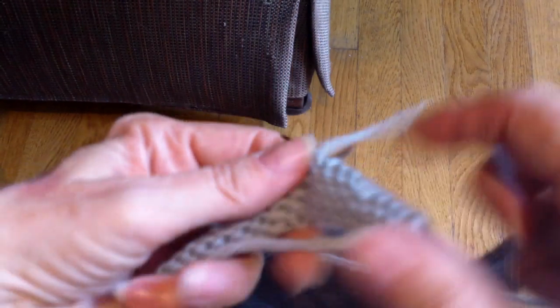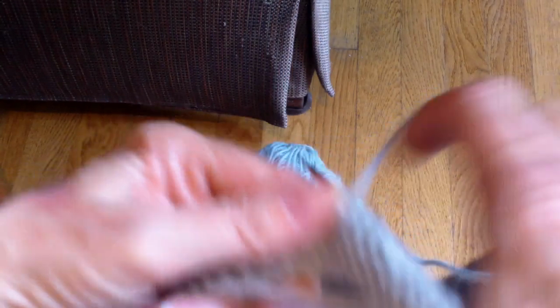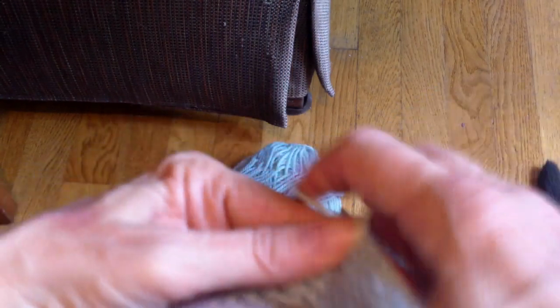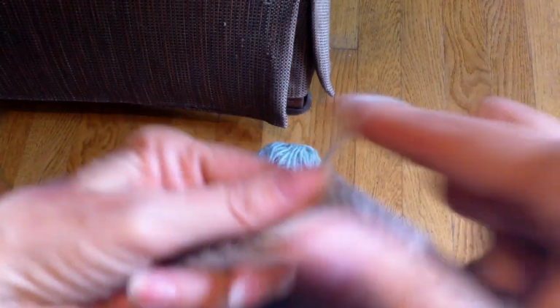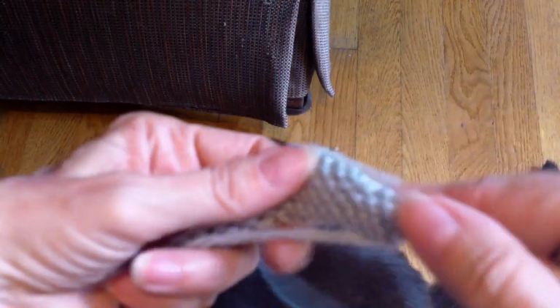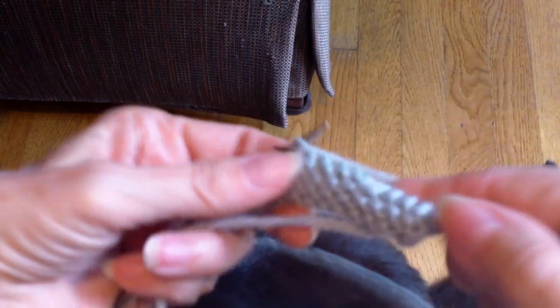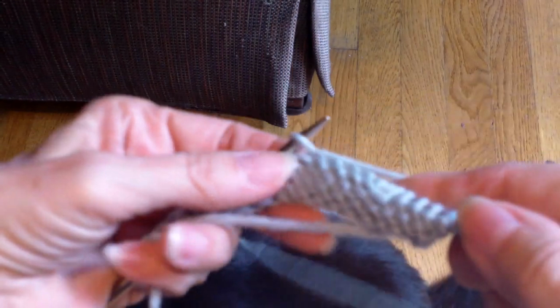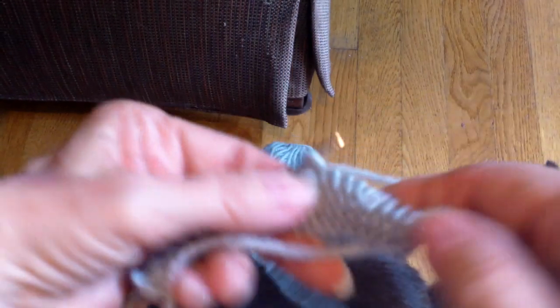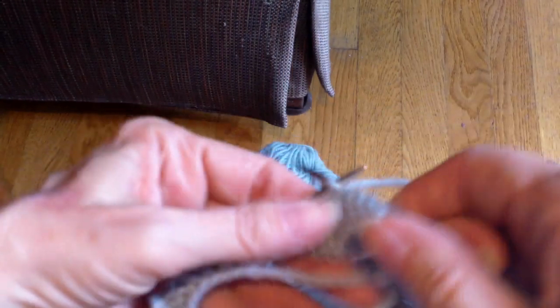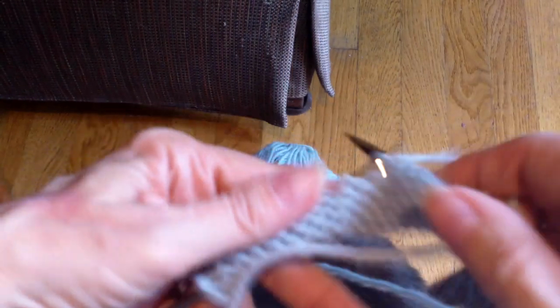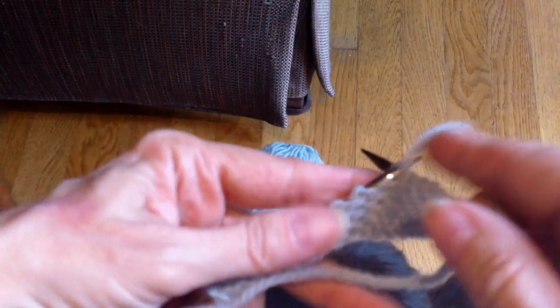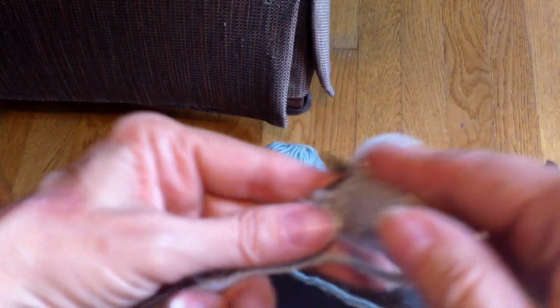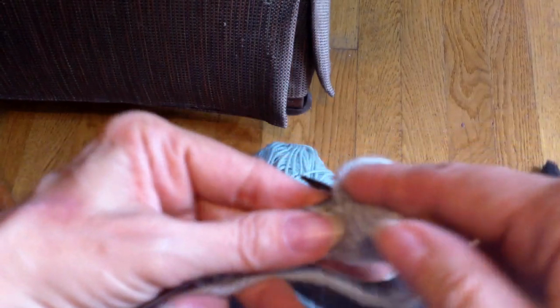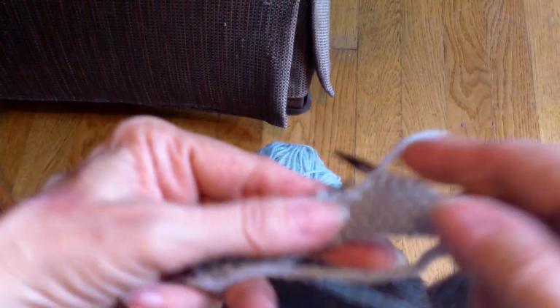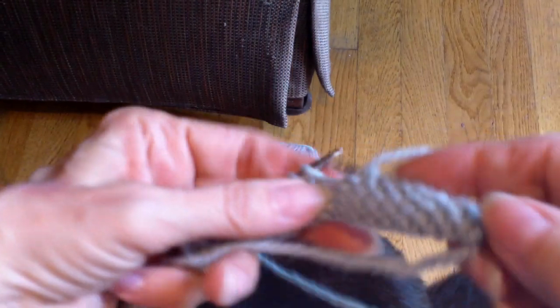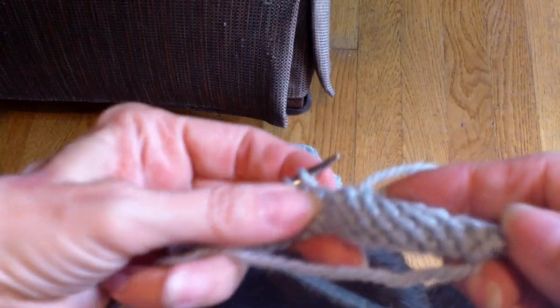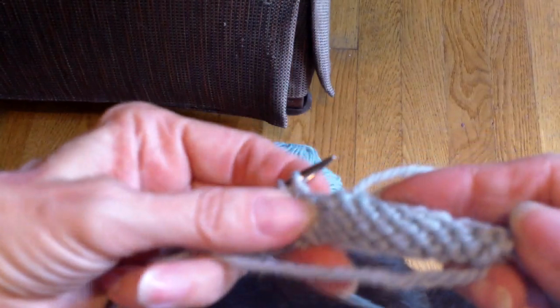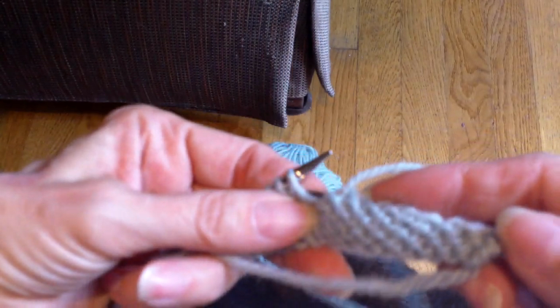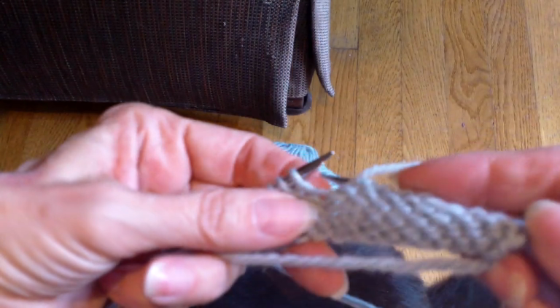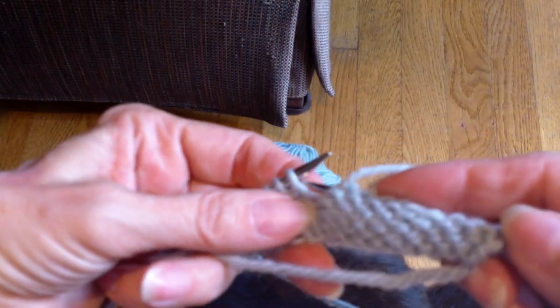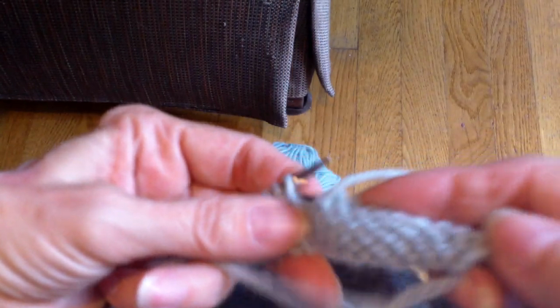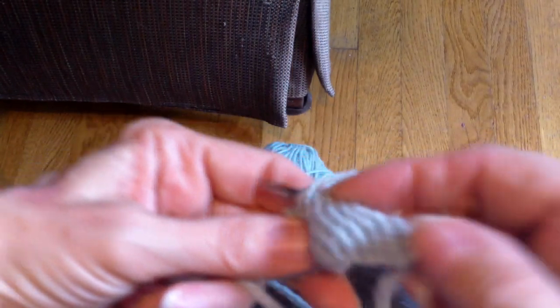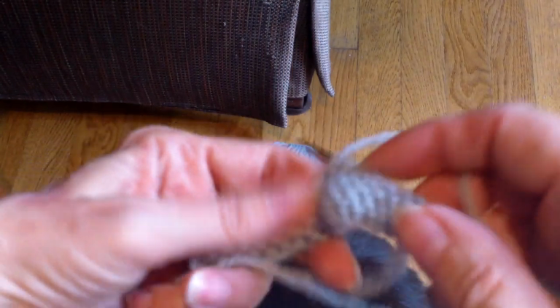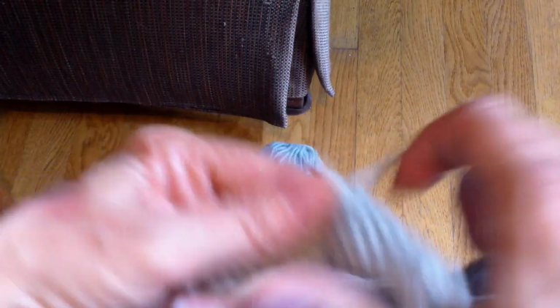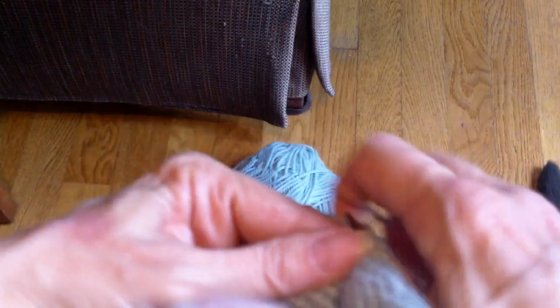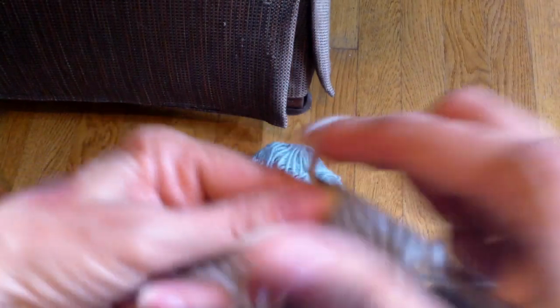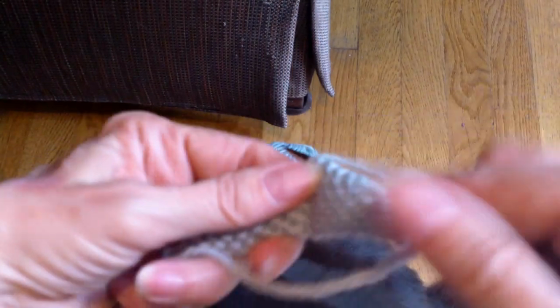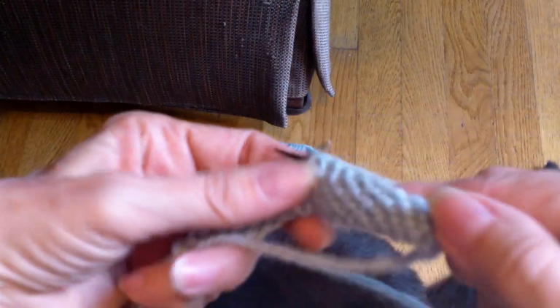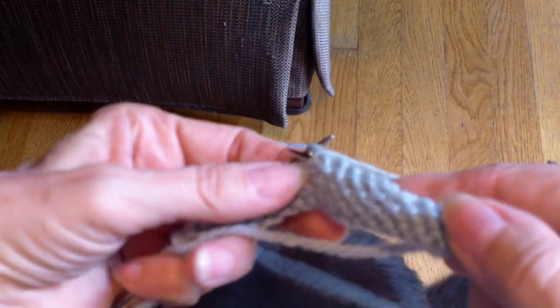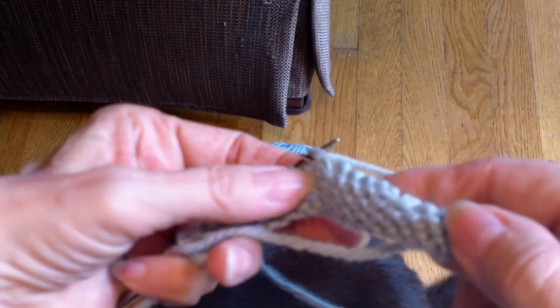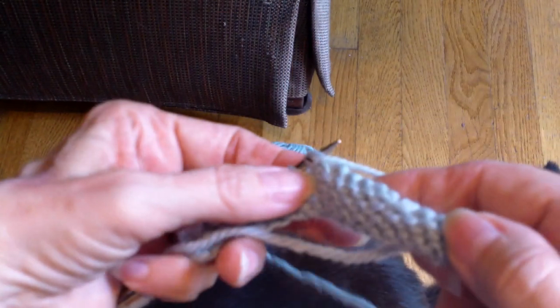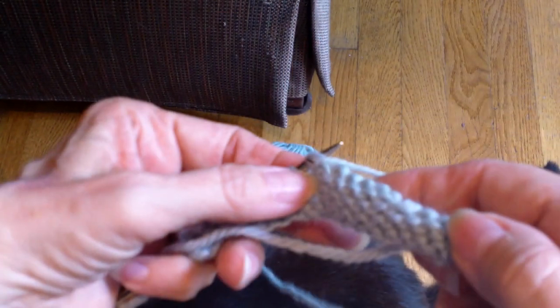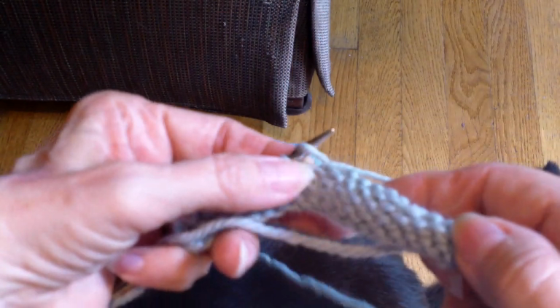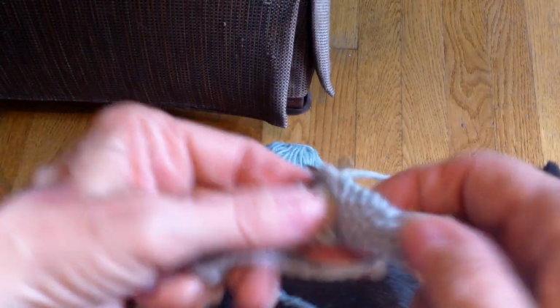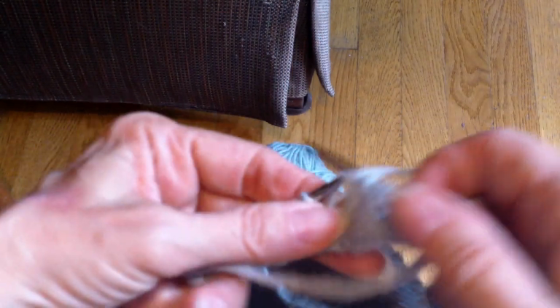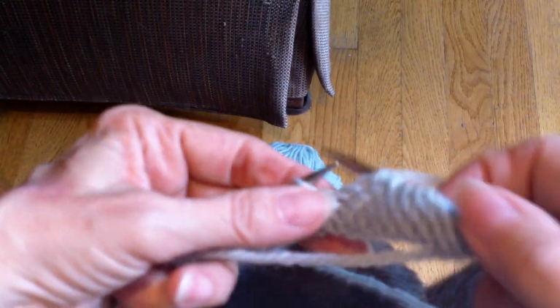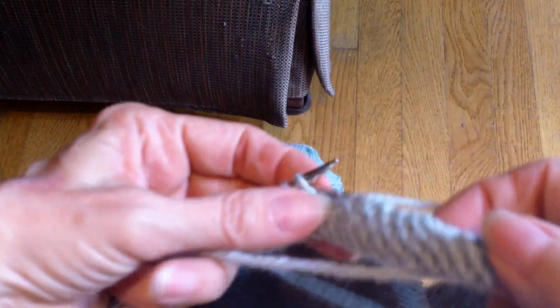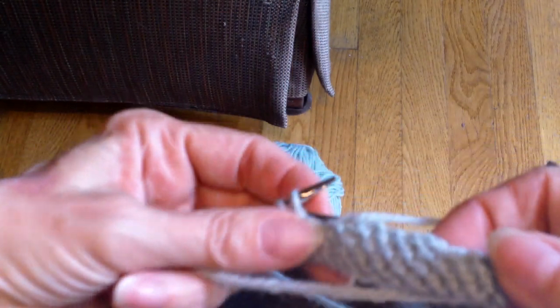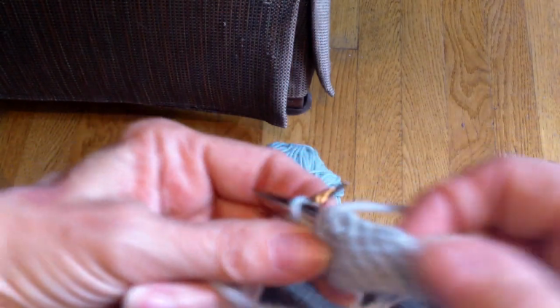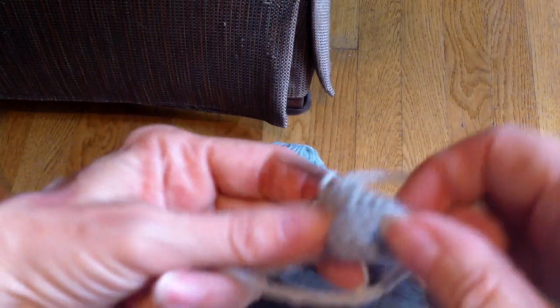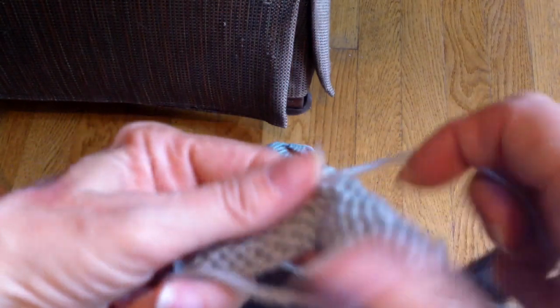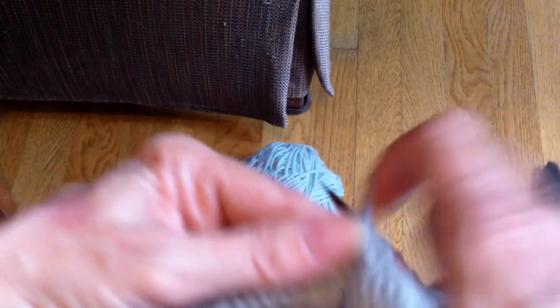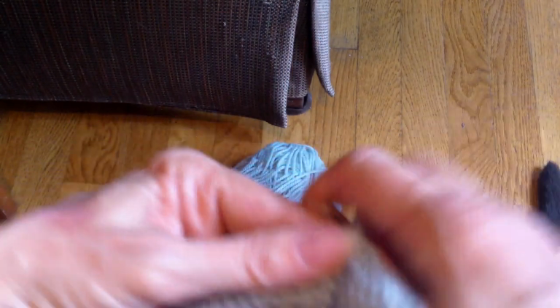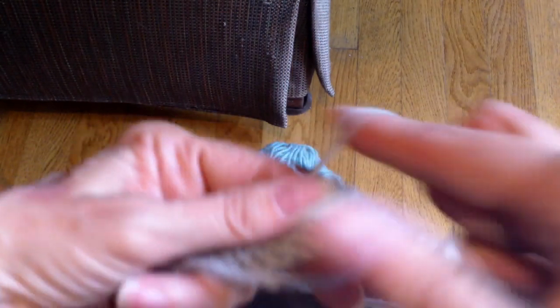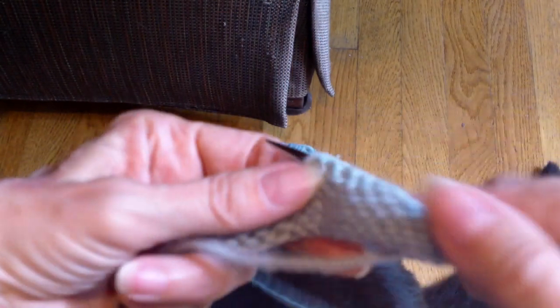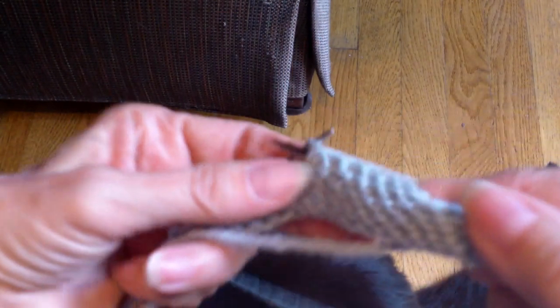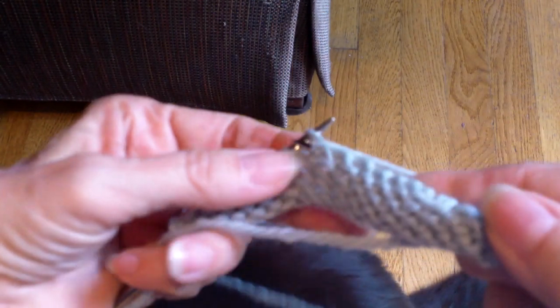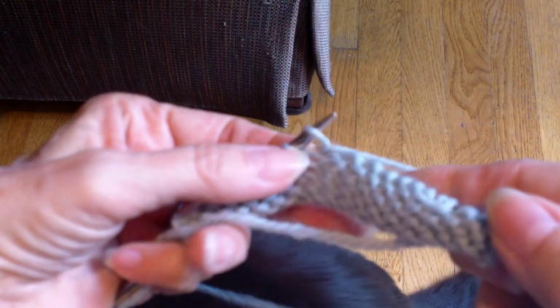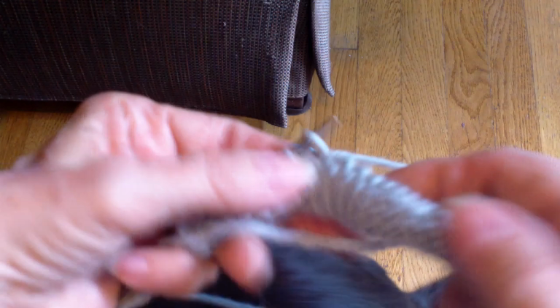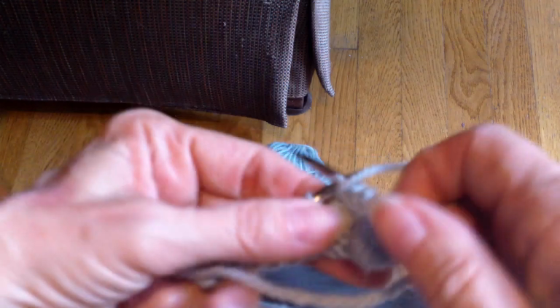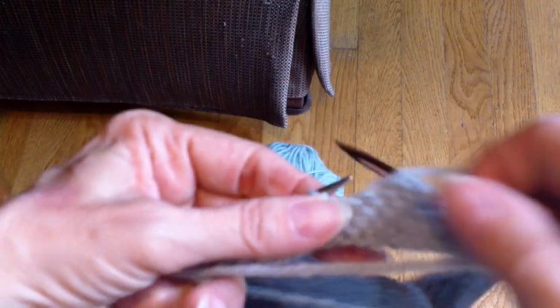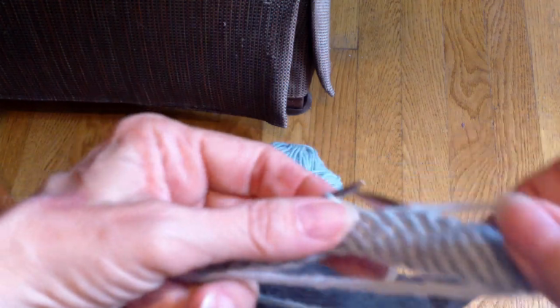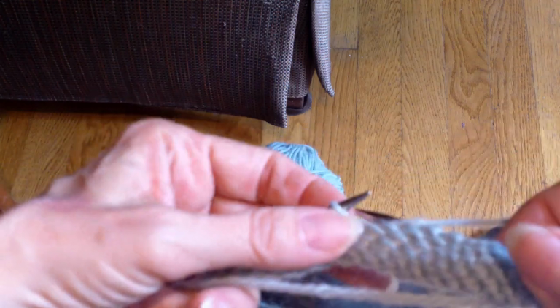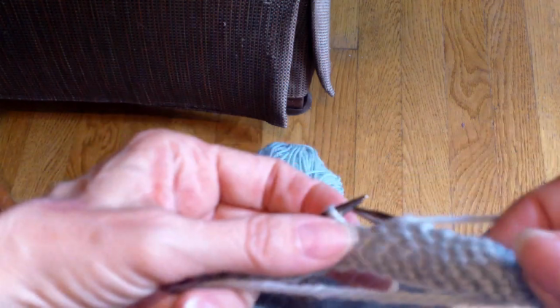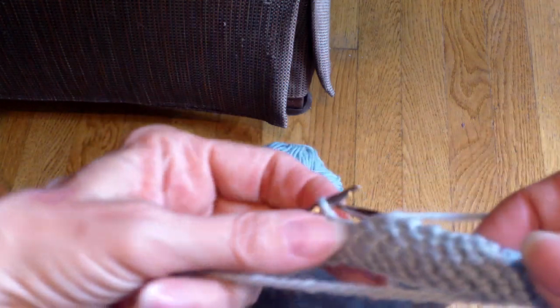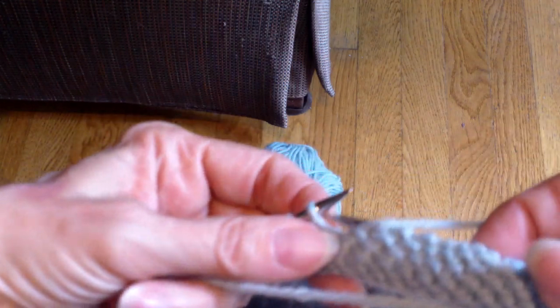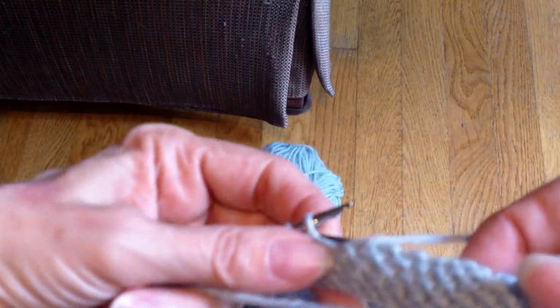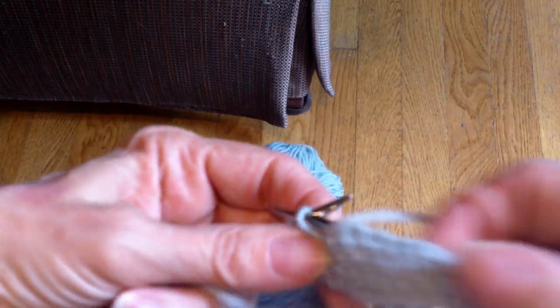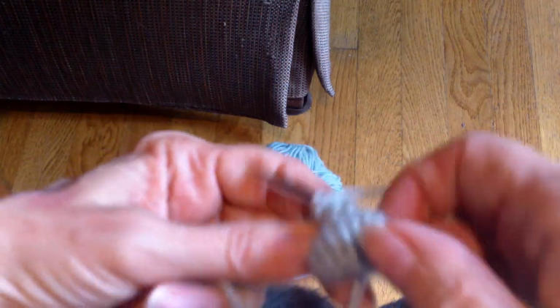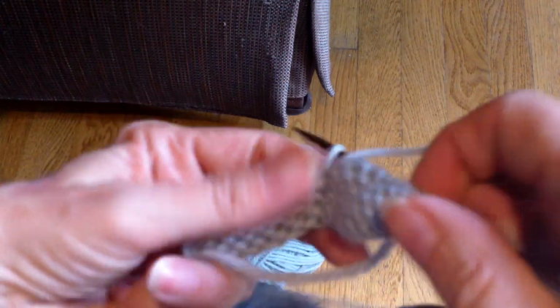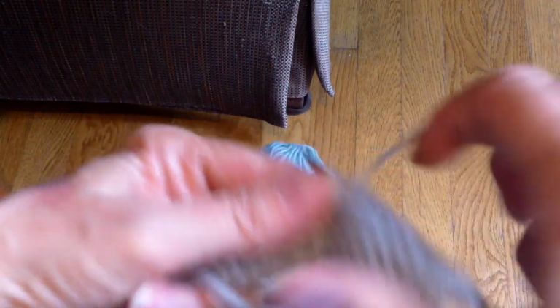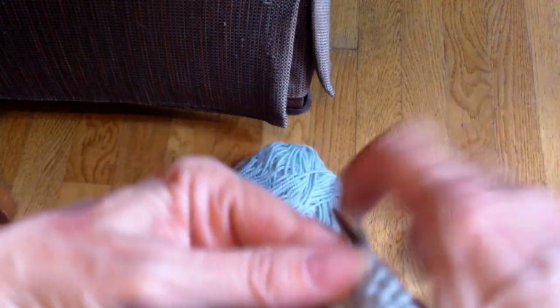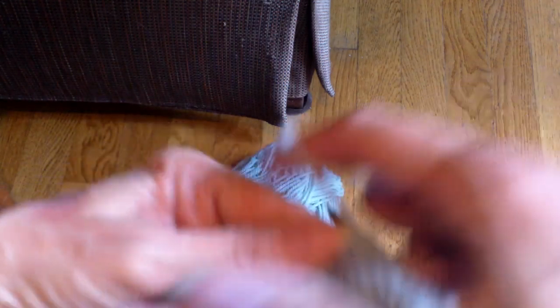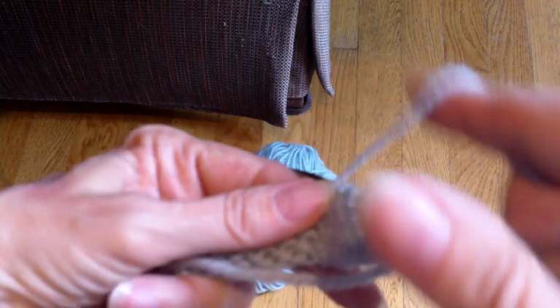So that's how you do it when the turn is on the right side, meaning that the first stitch you work is on the wrong side.